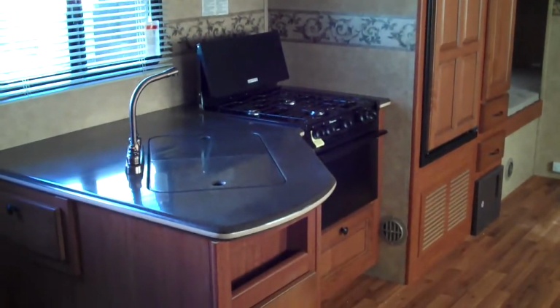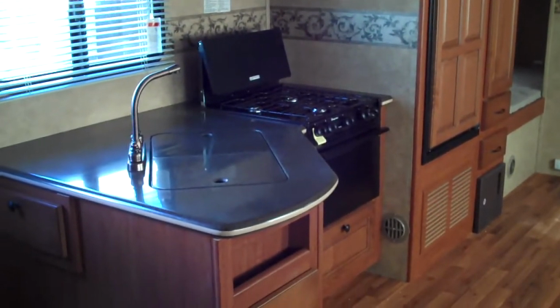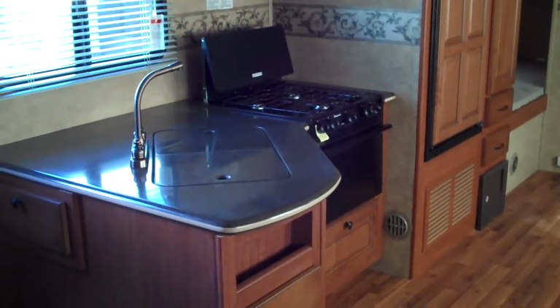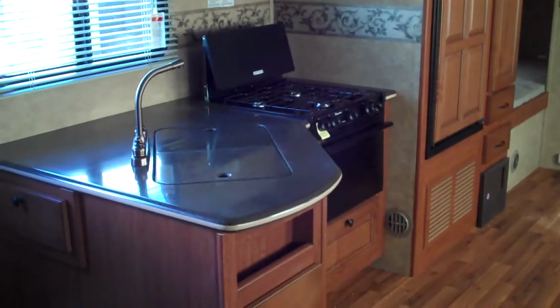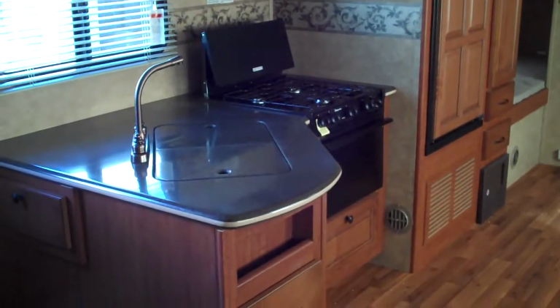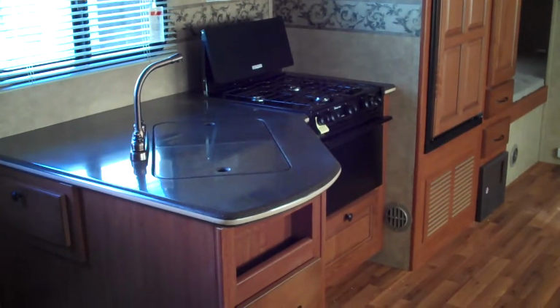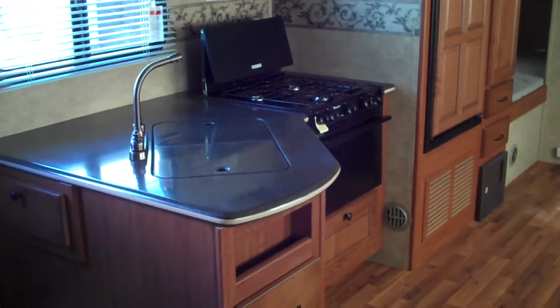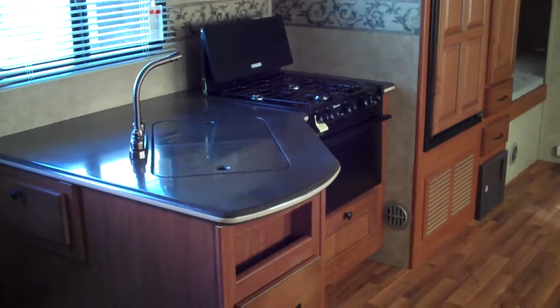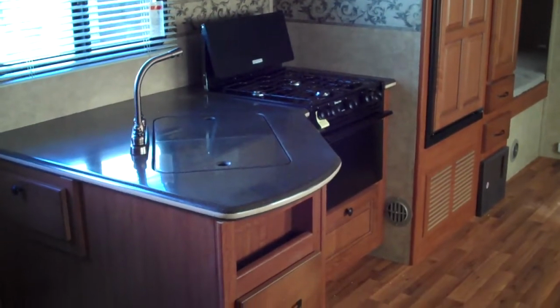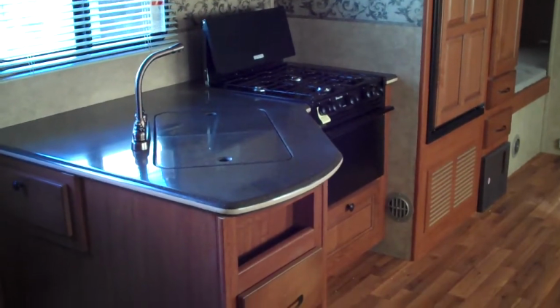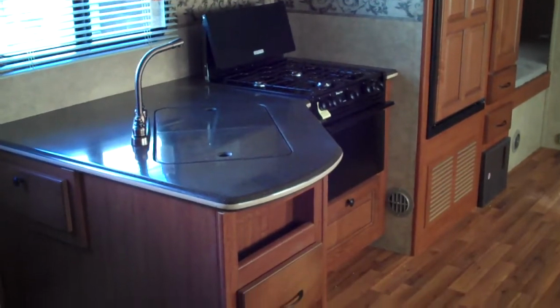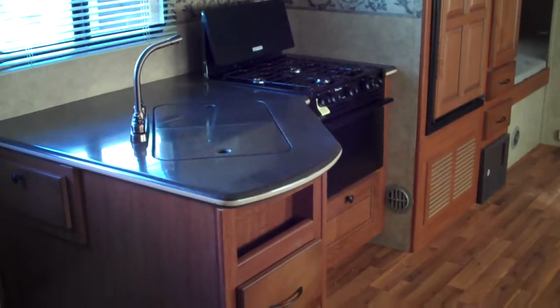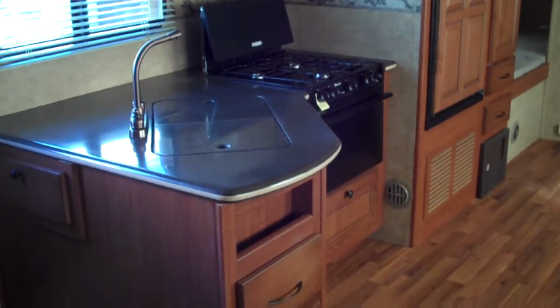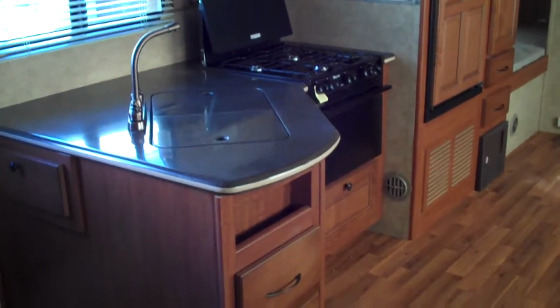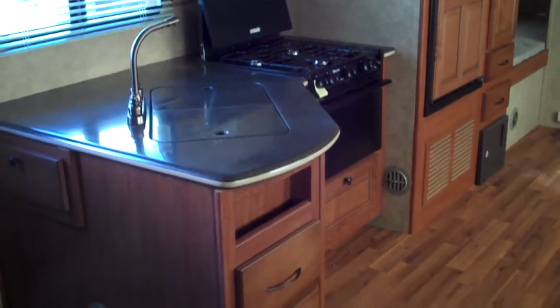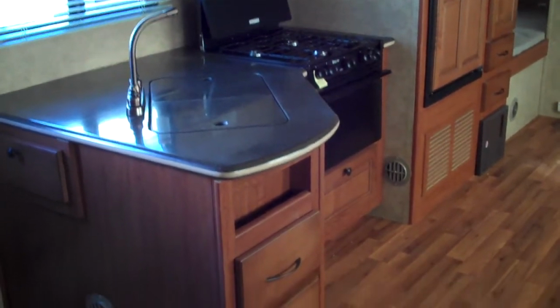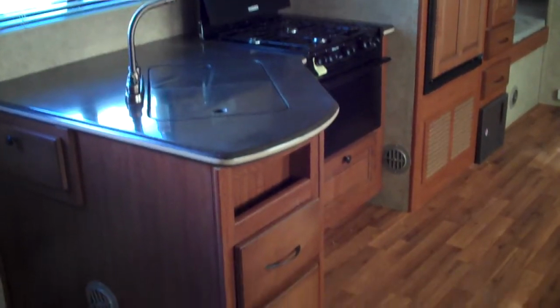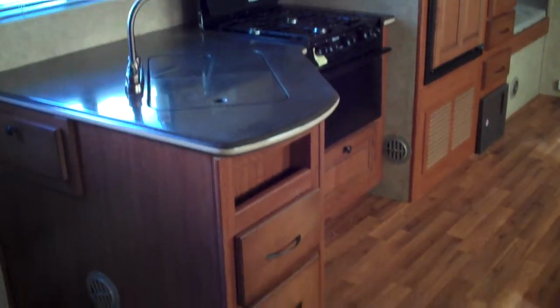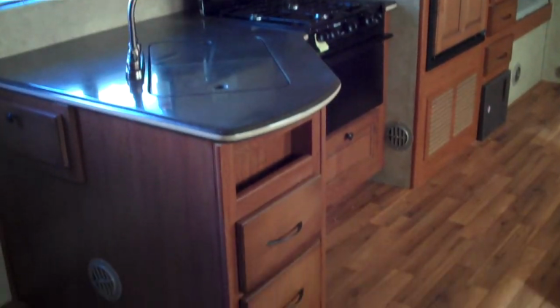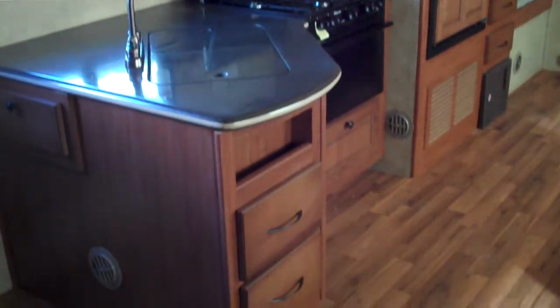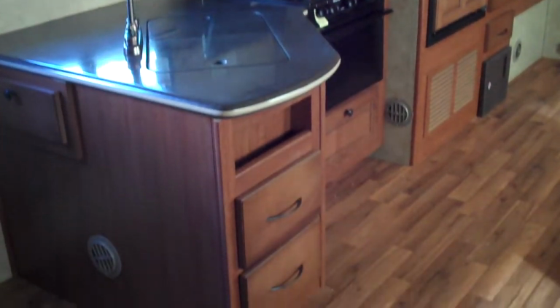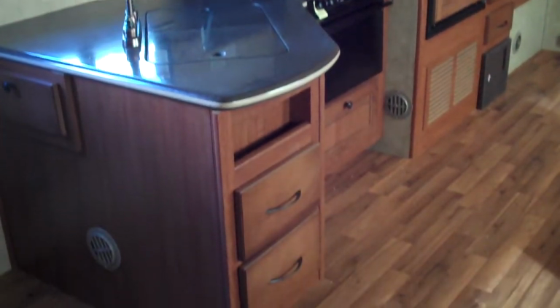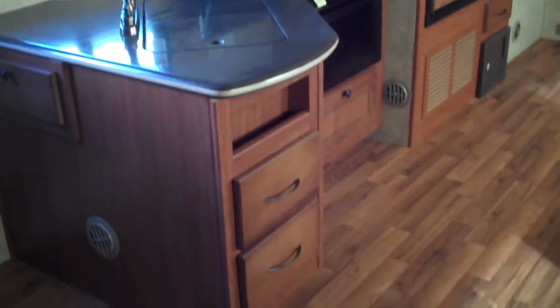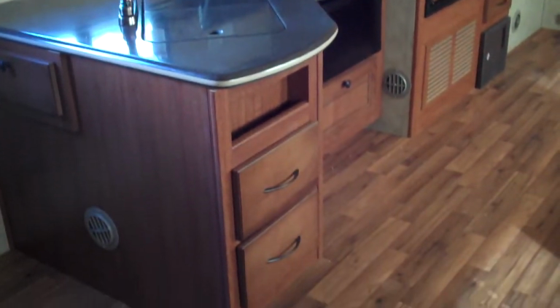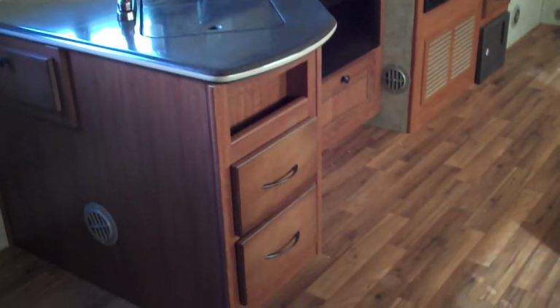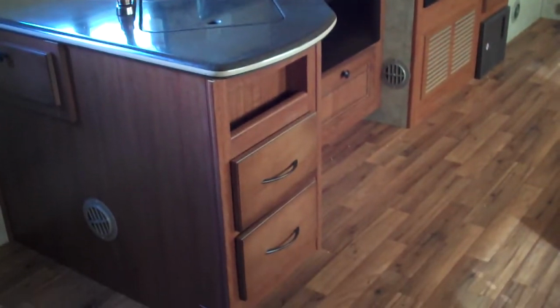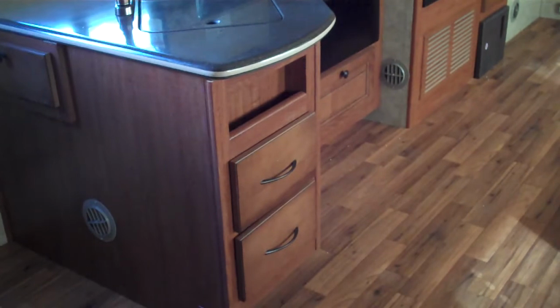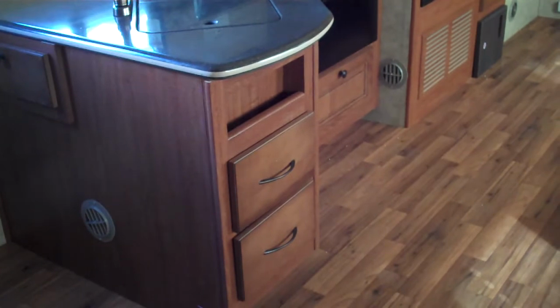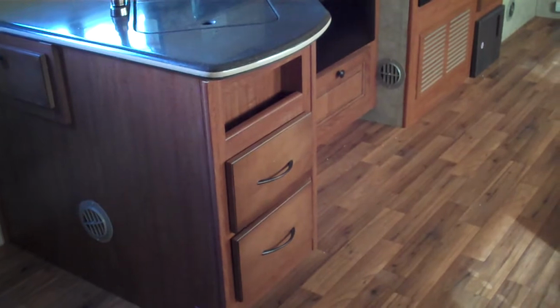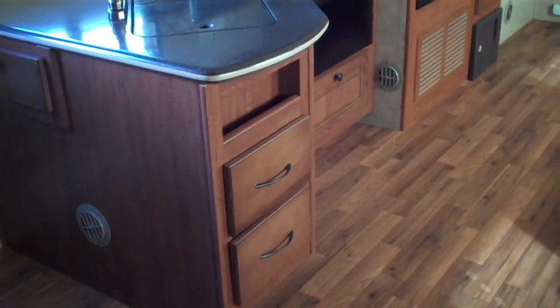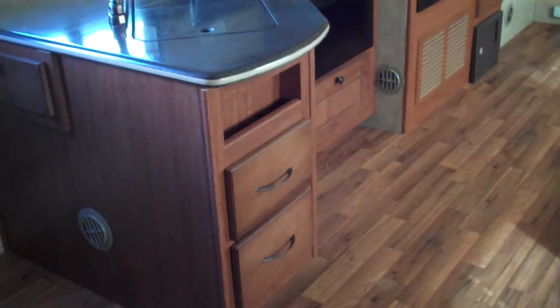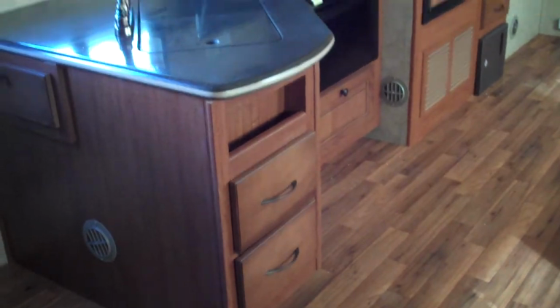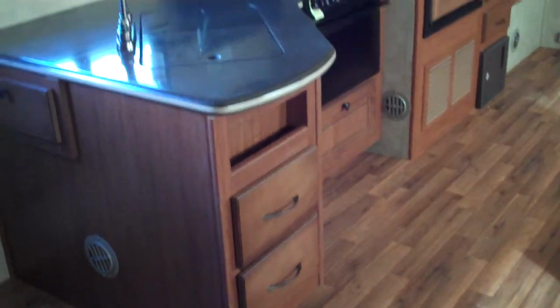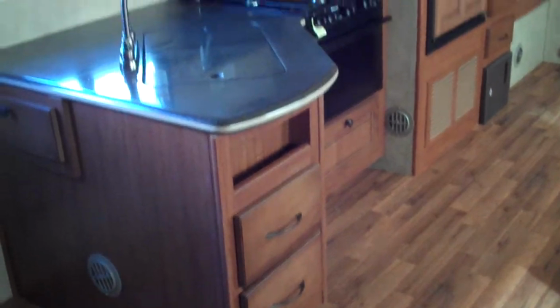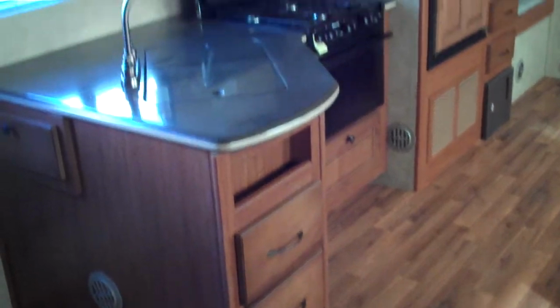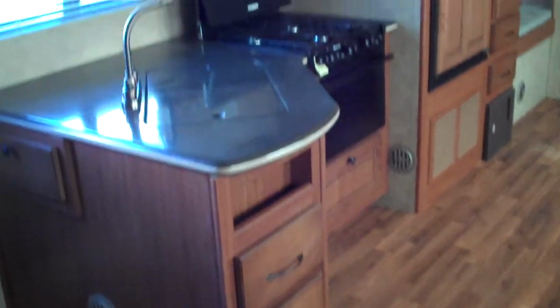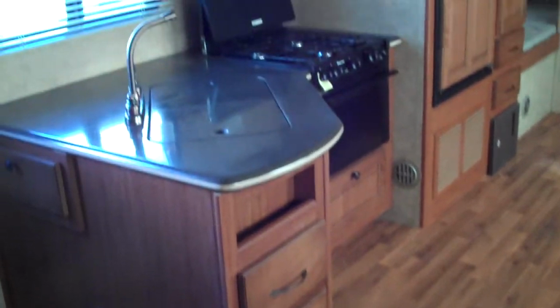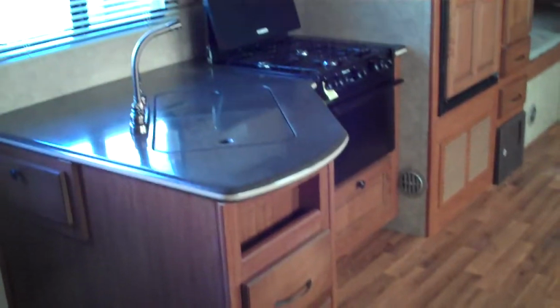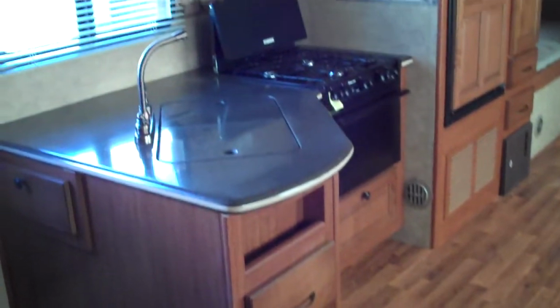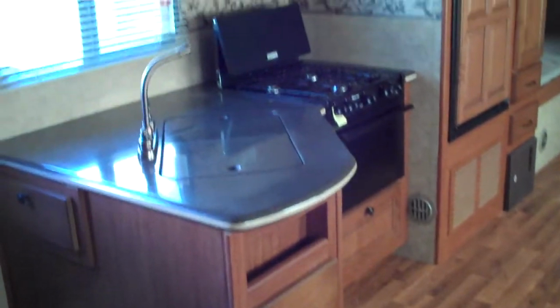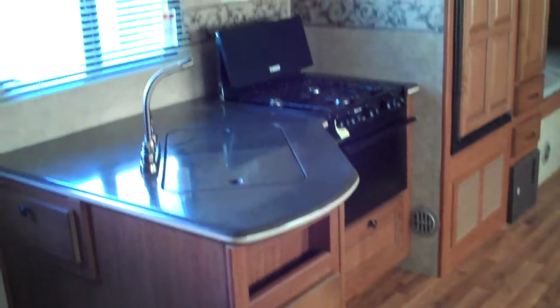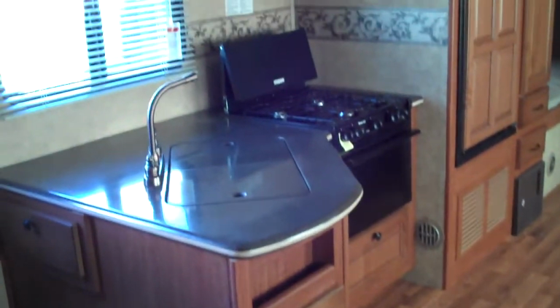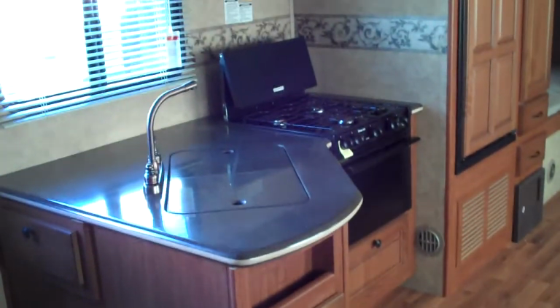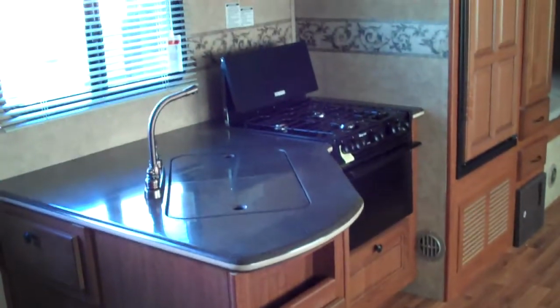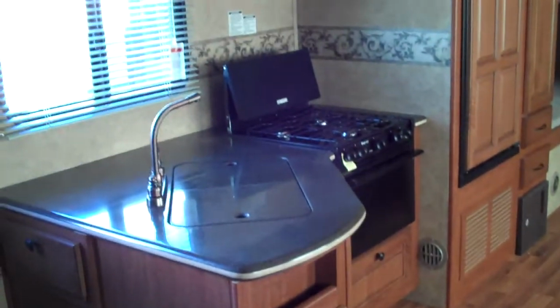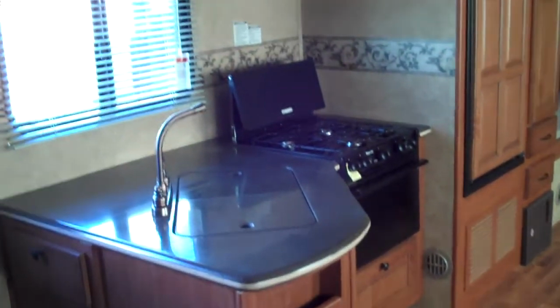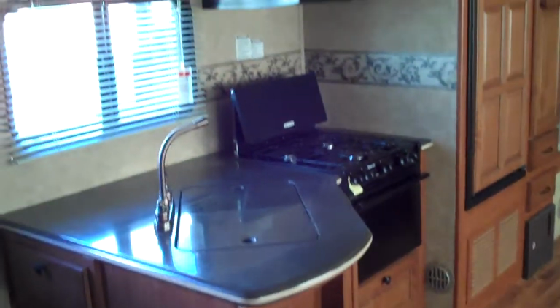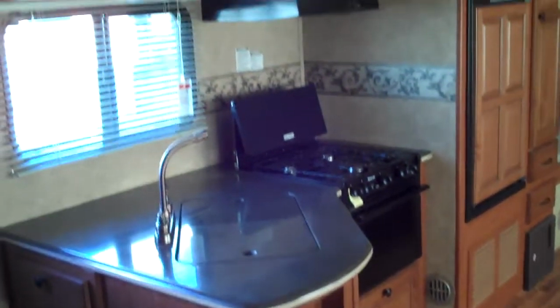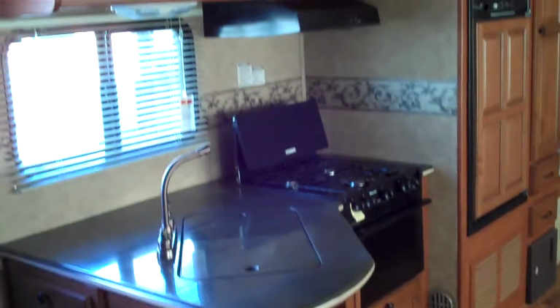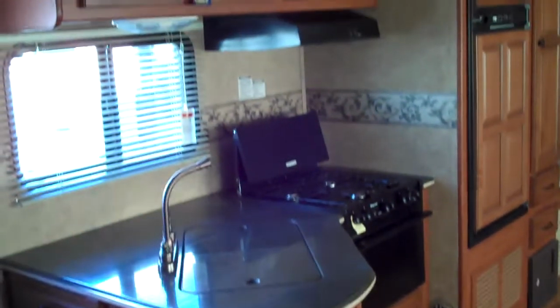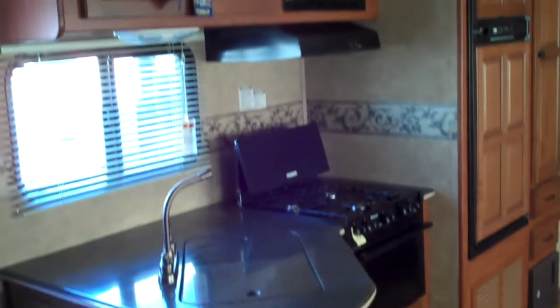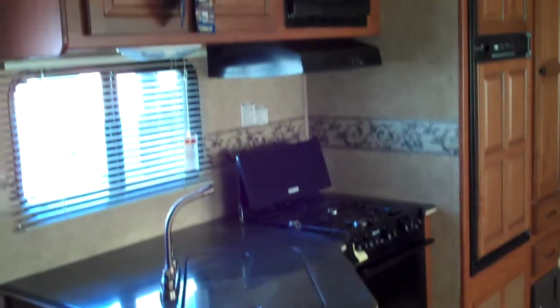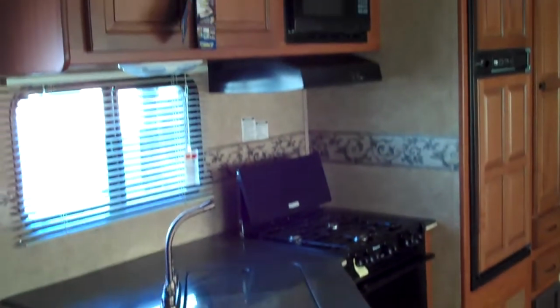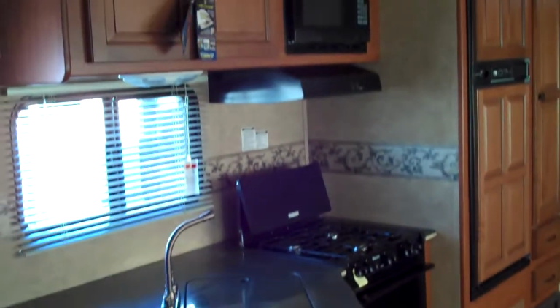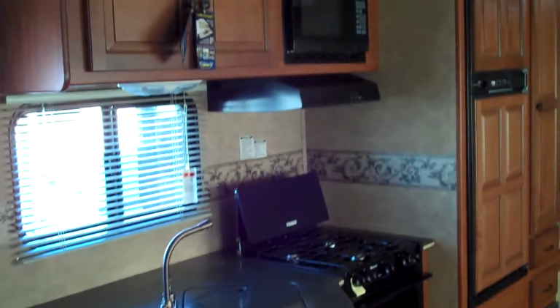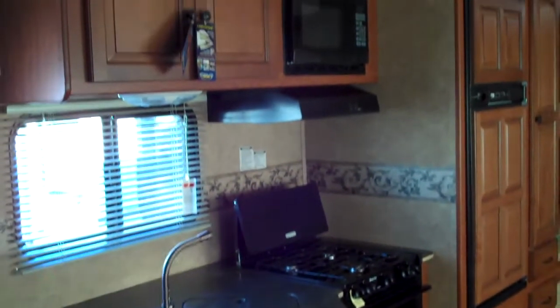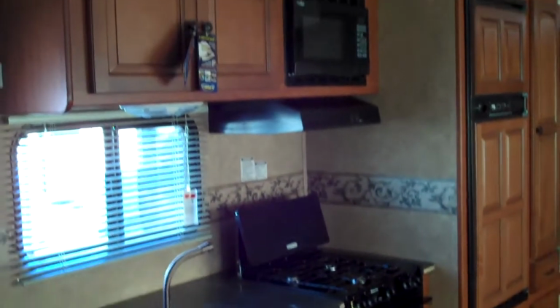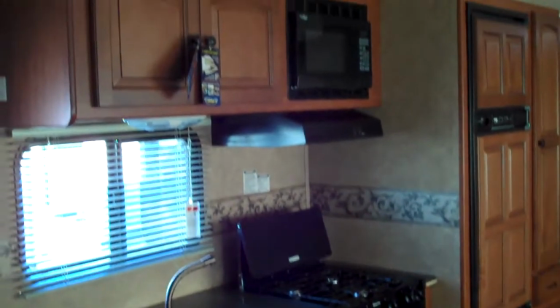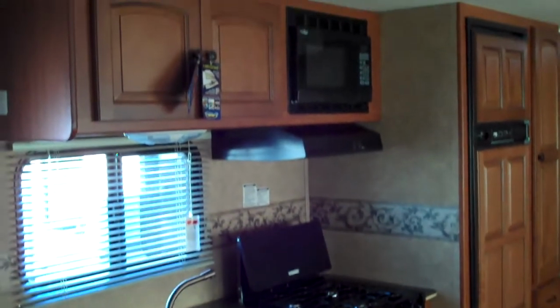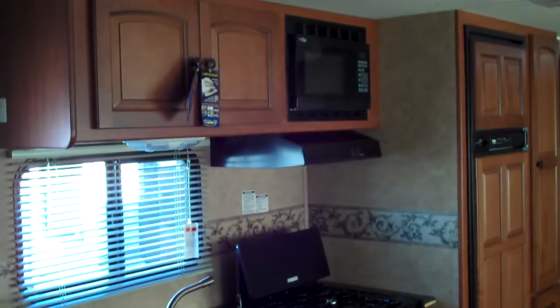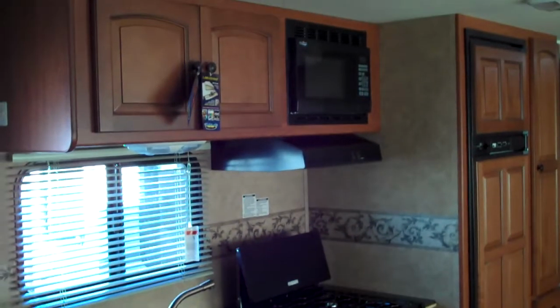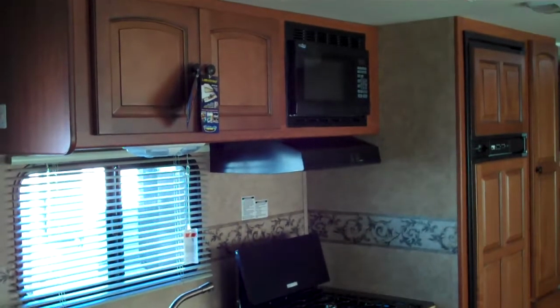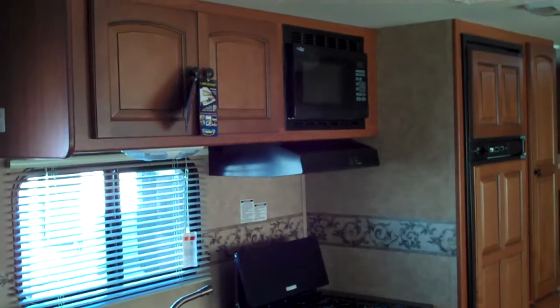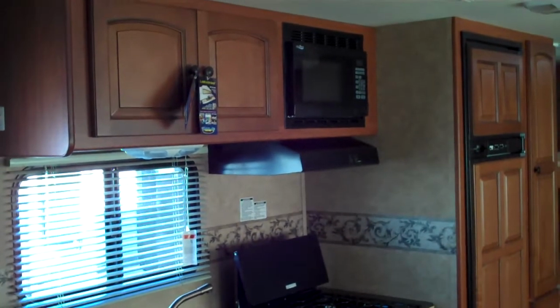It has solid surface countertops, plenty of drawers and storage throughout the kitchen, and more storage above.